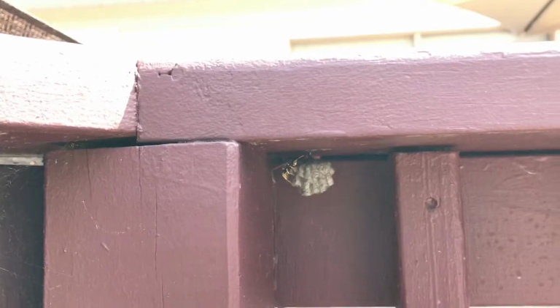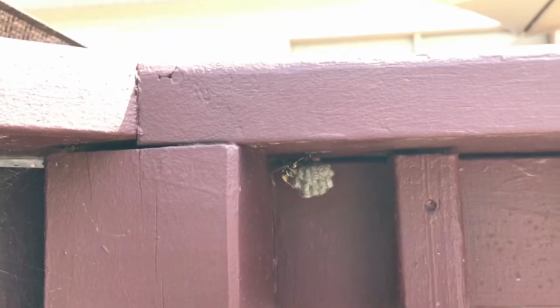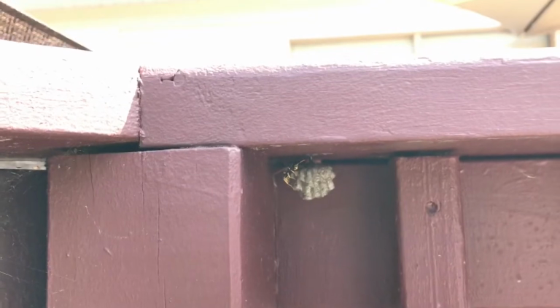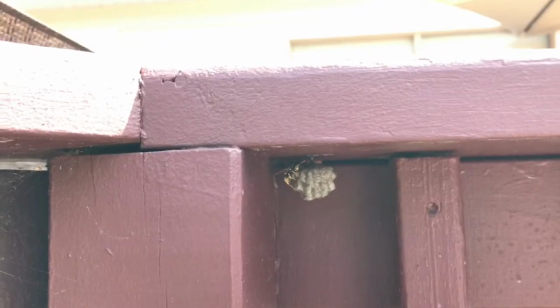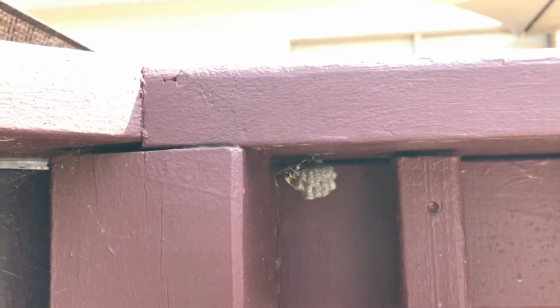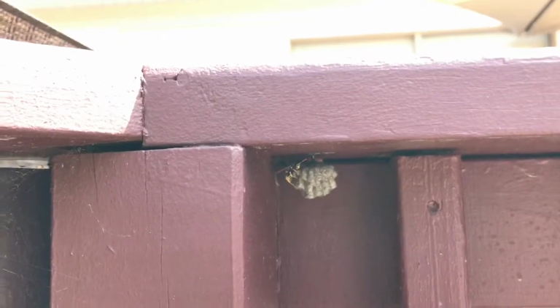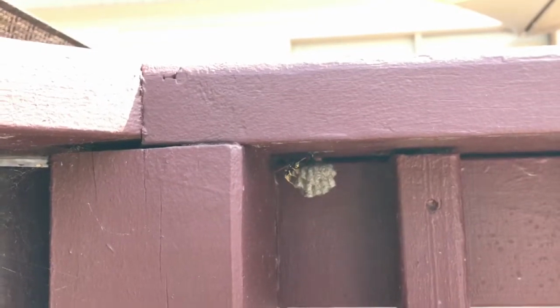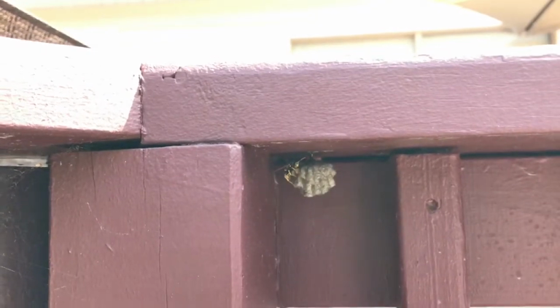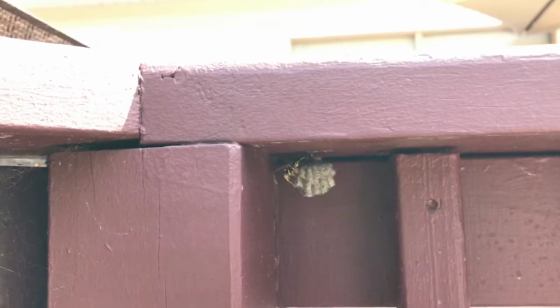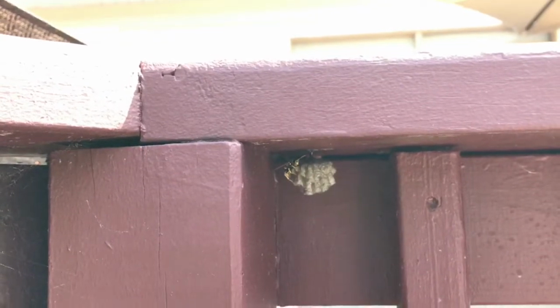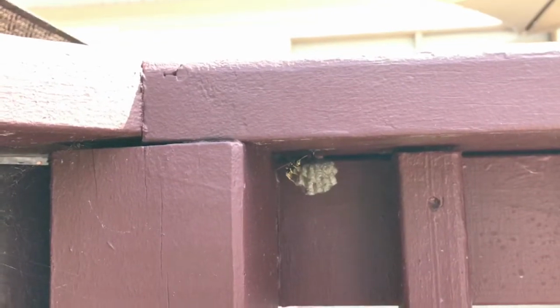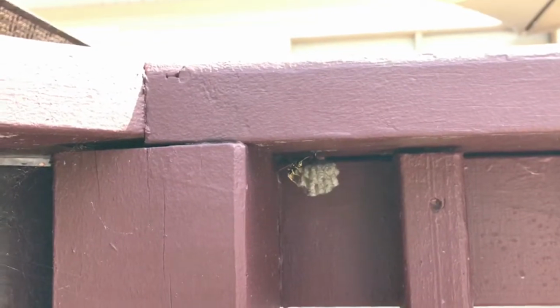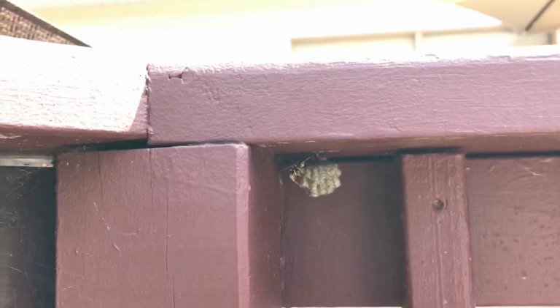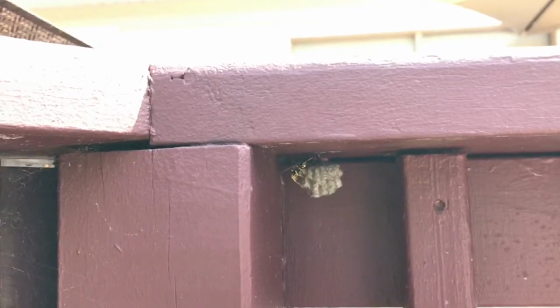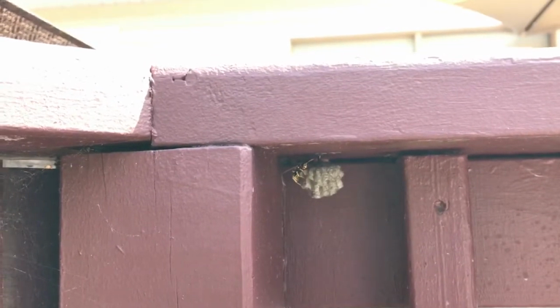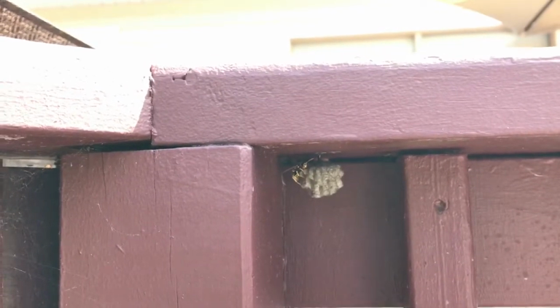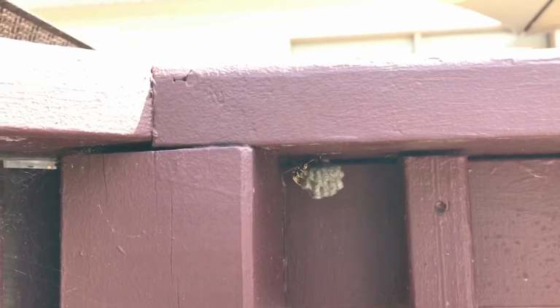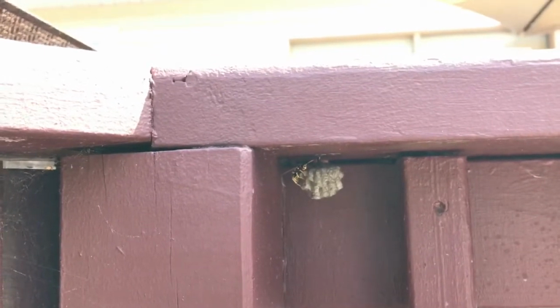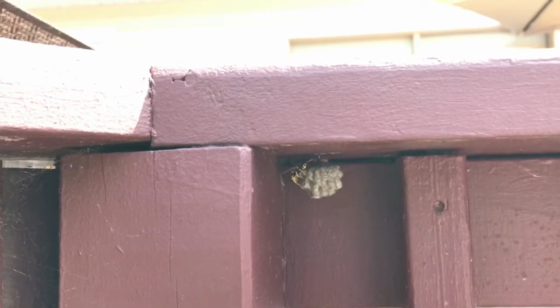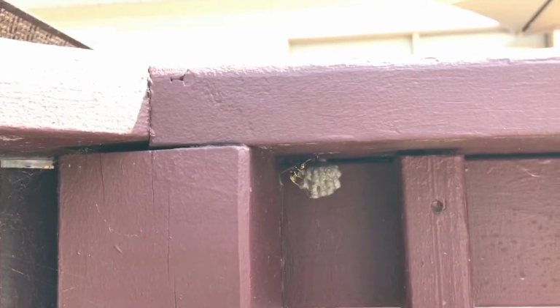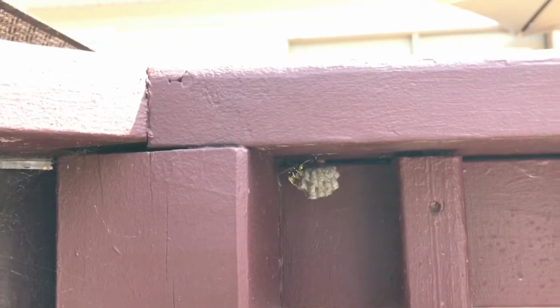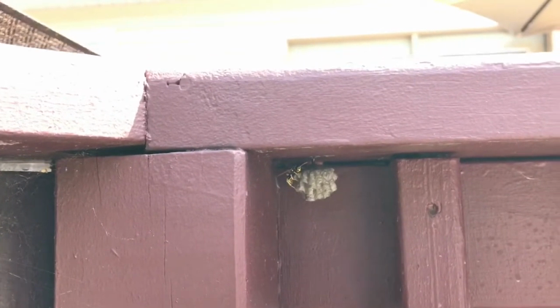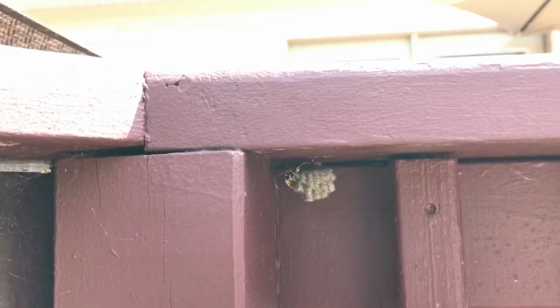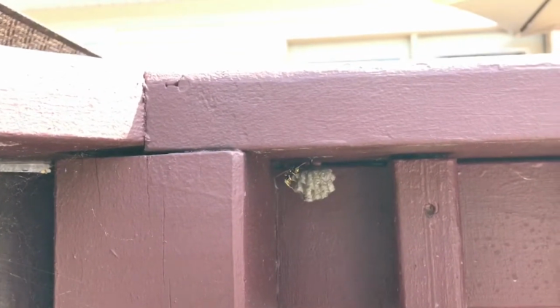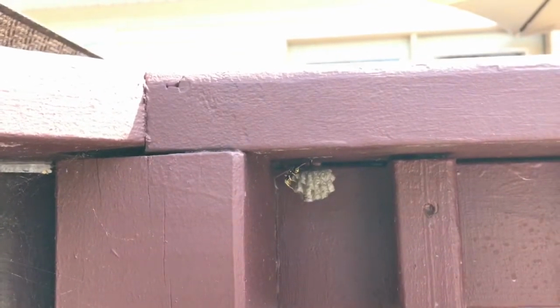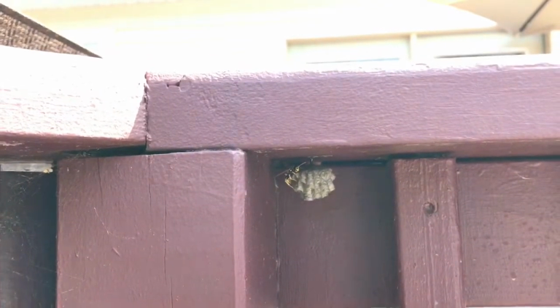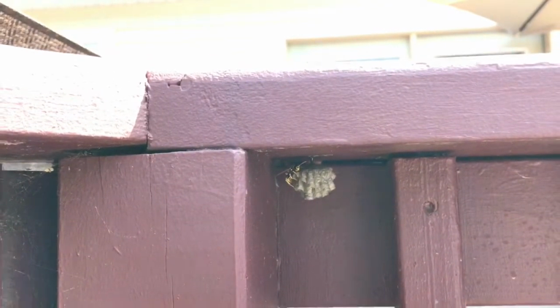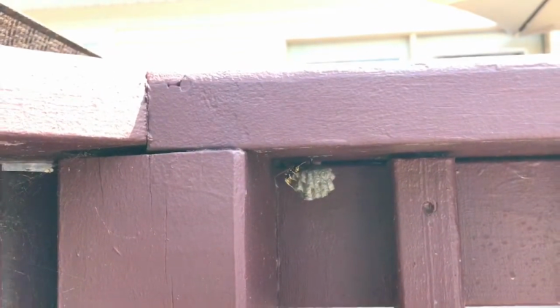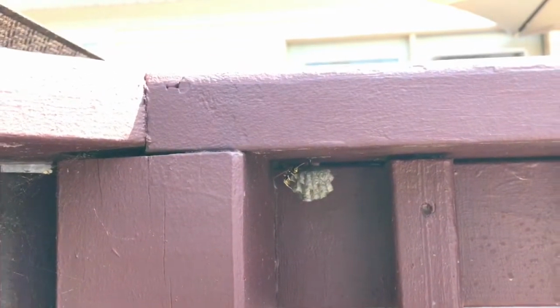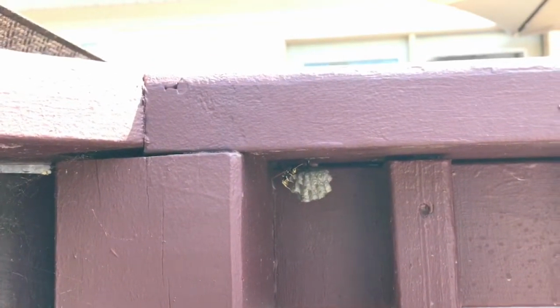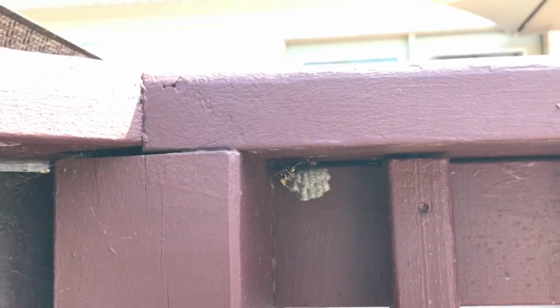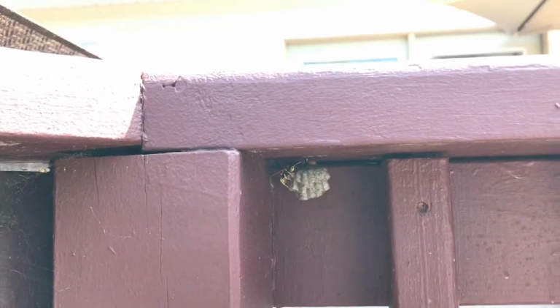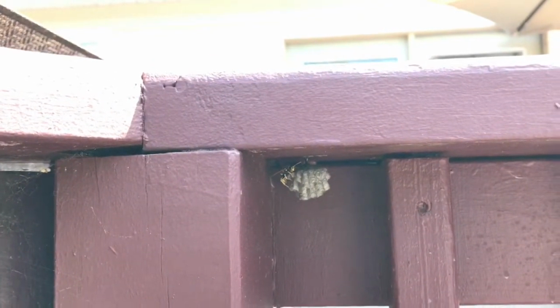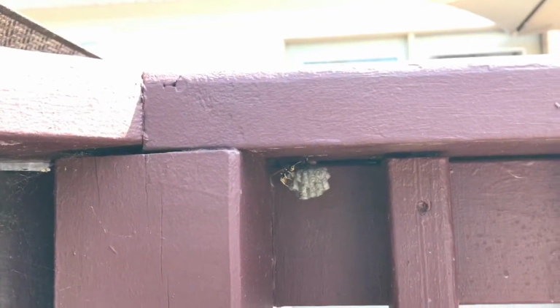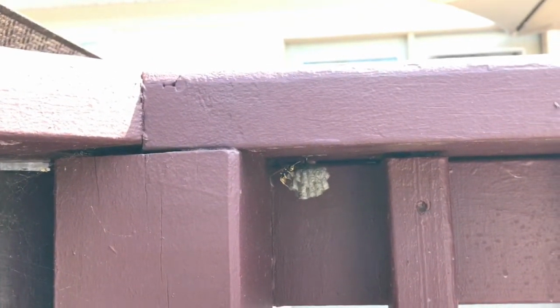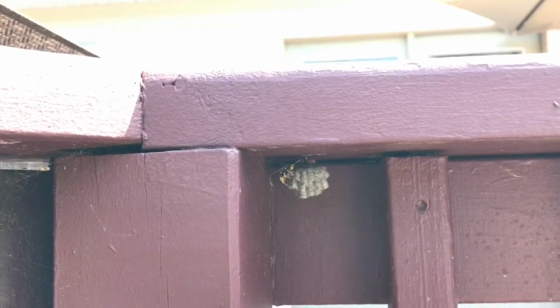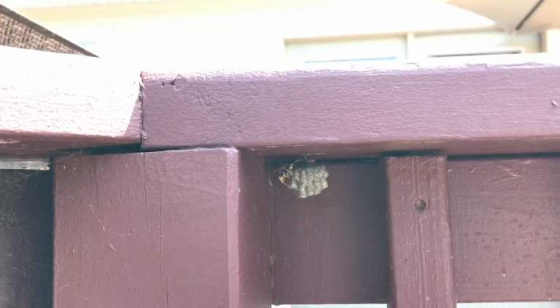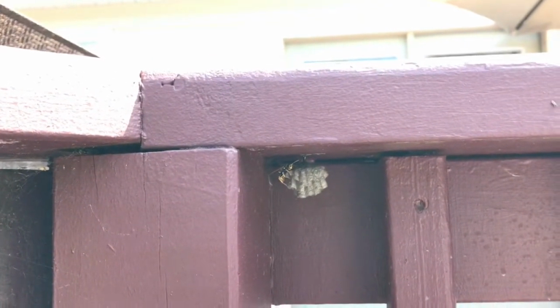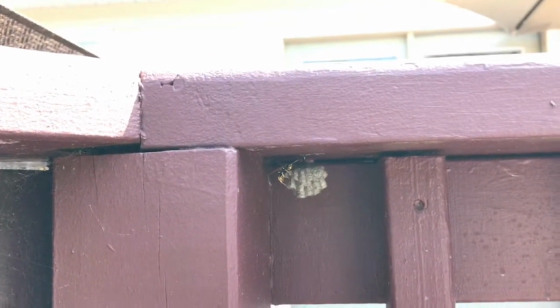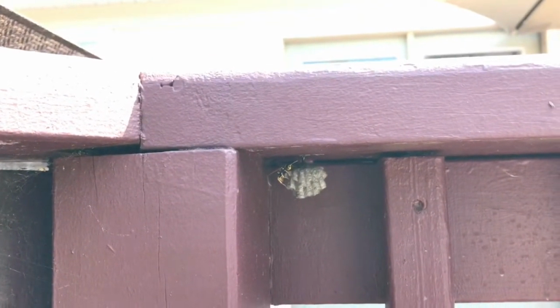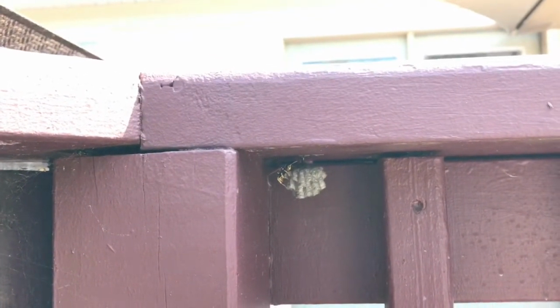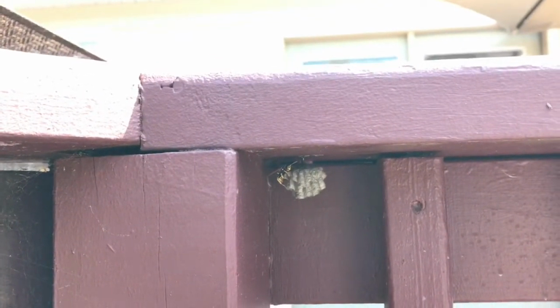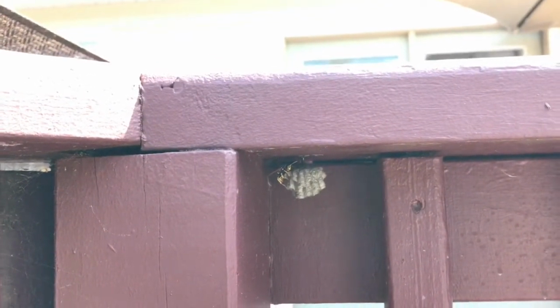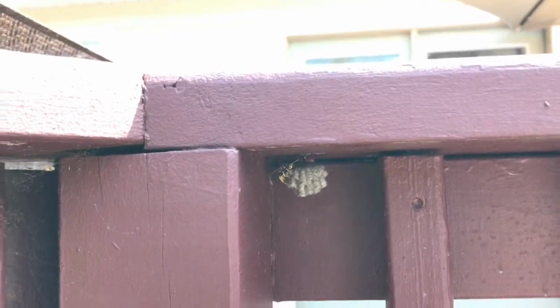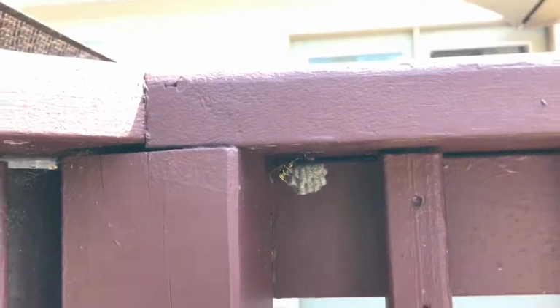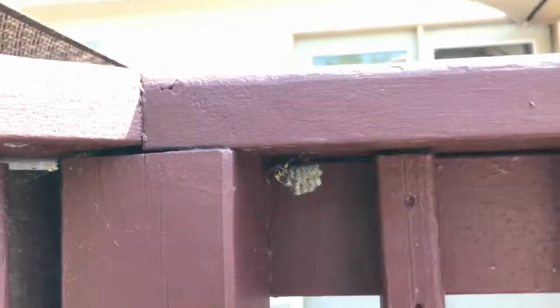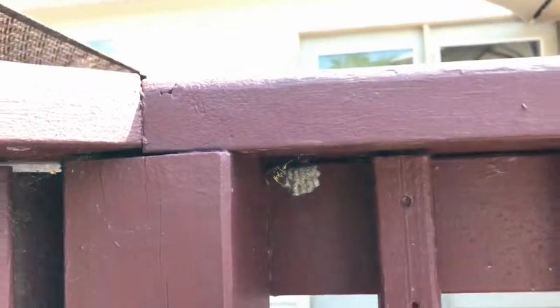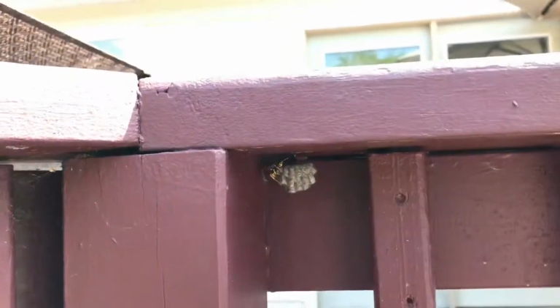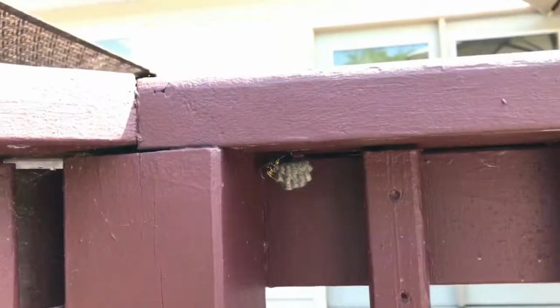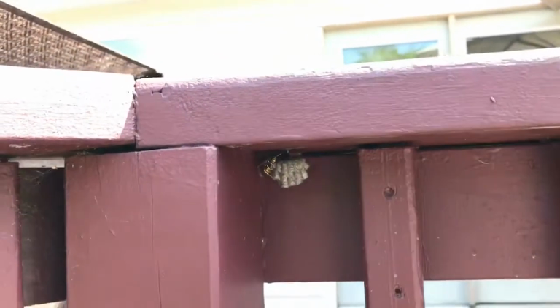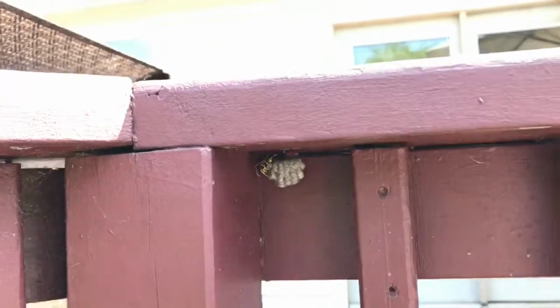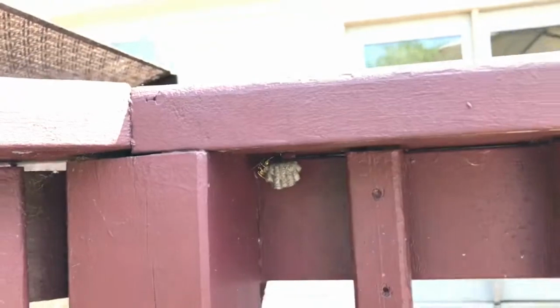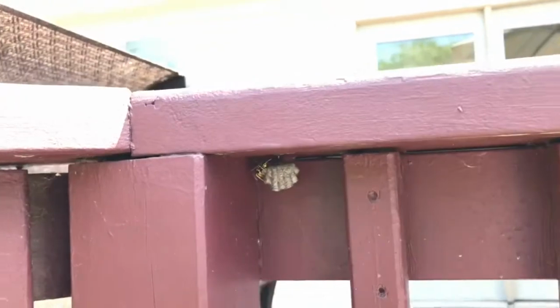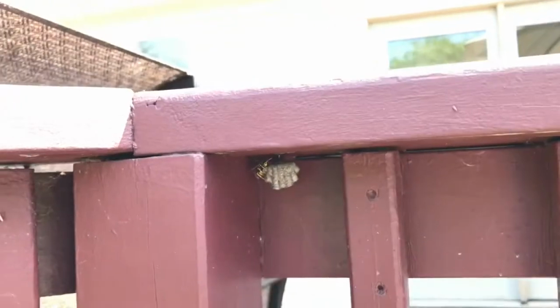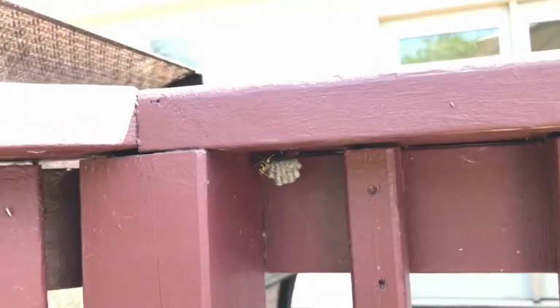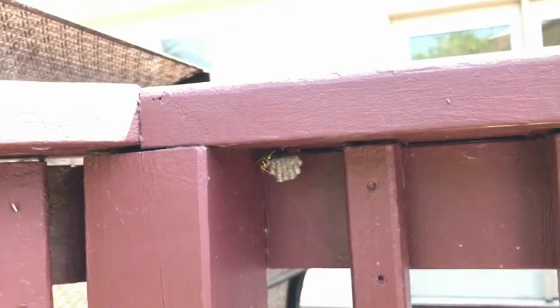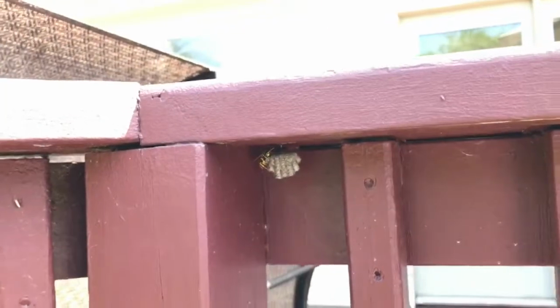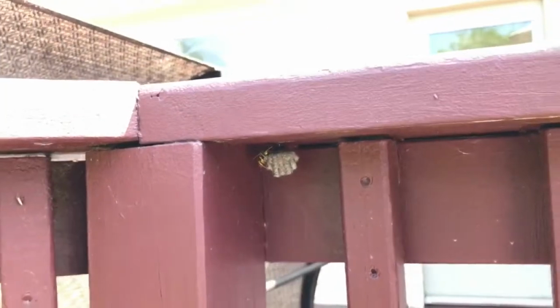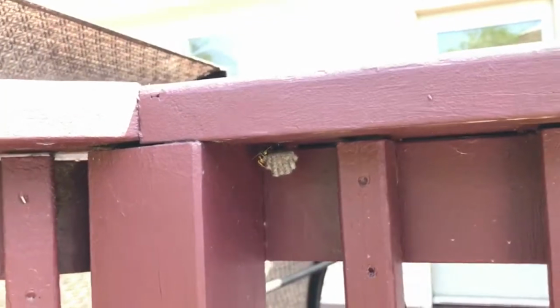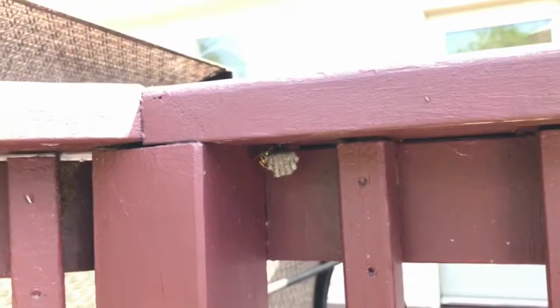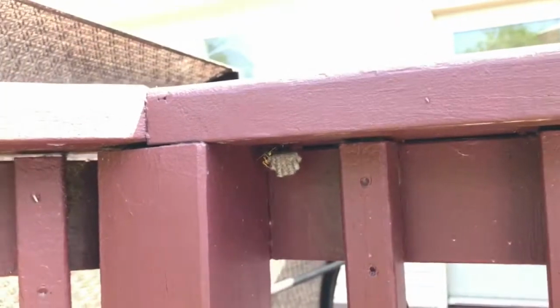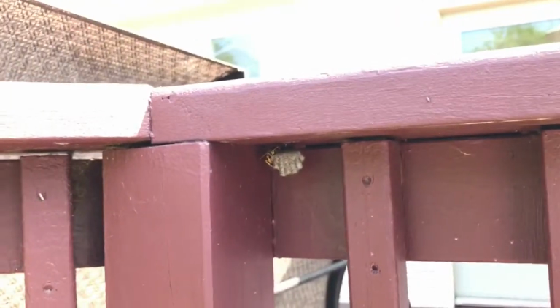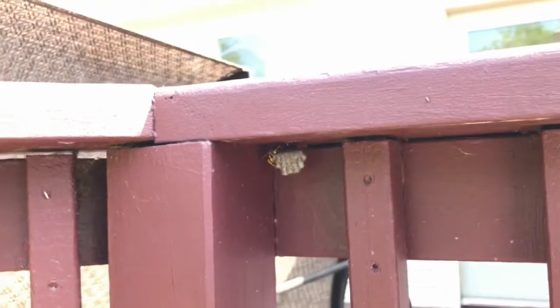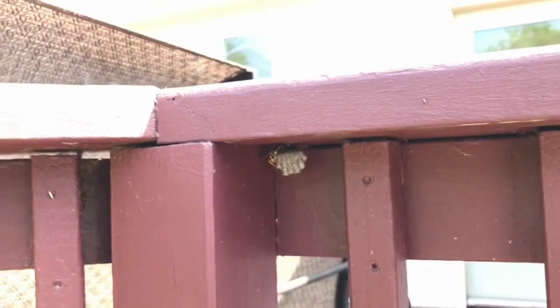A simple dust application will take care of this nest as well as any other bees who may want to inhabit it.